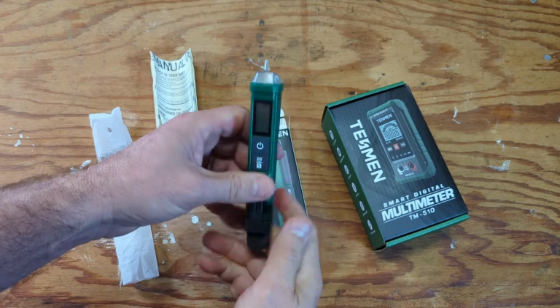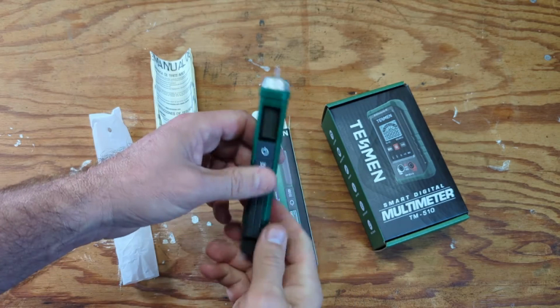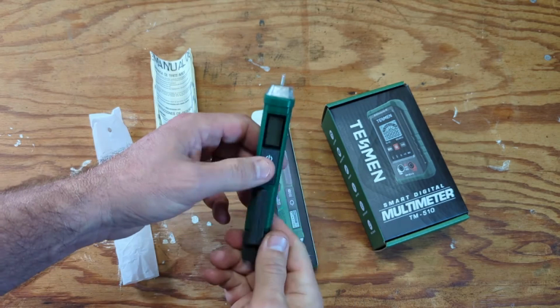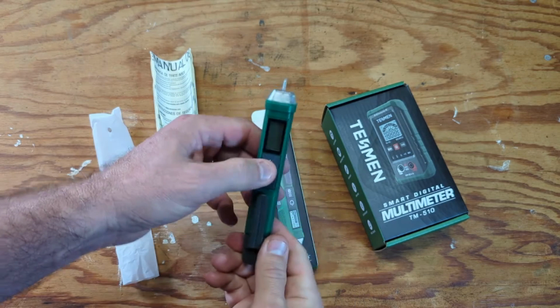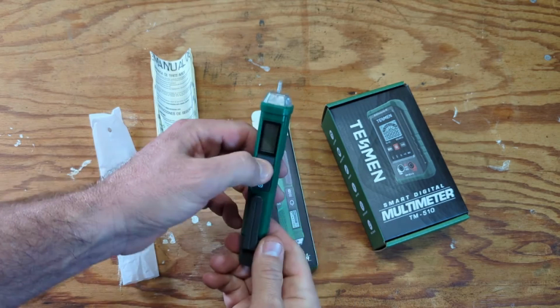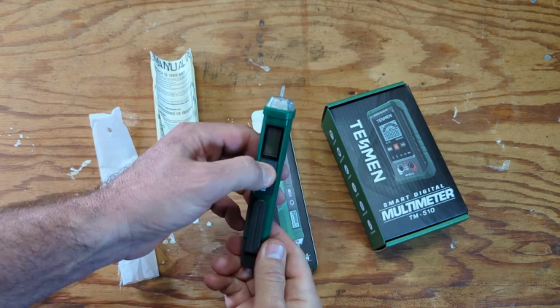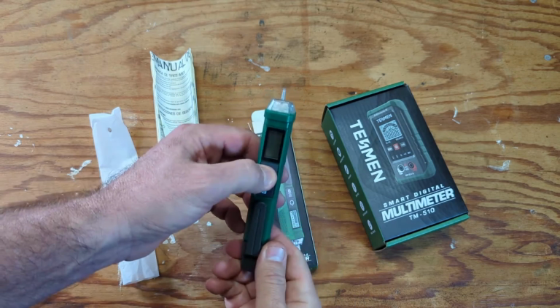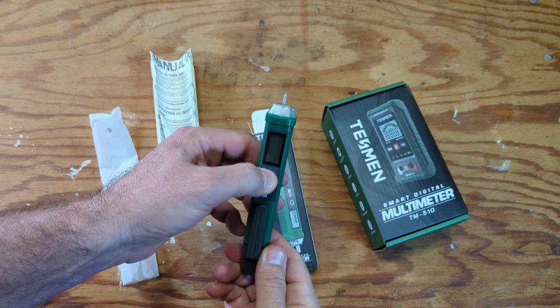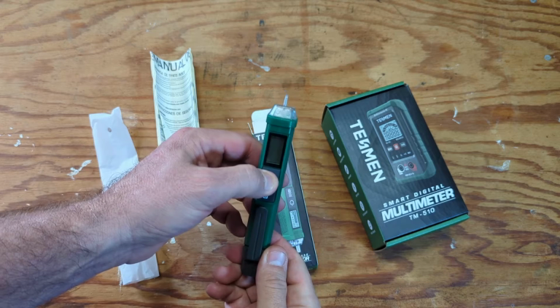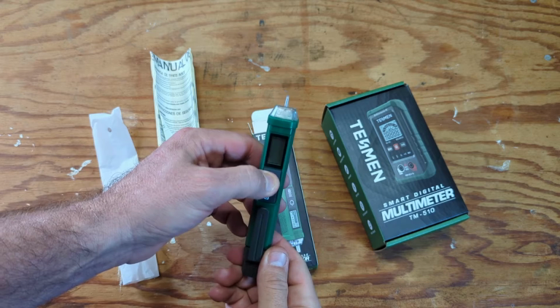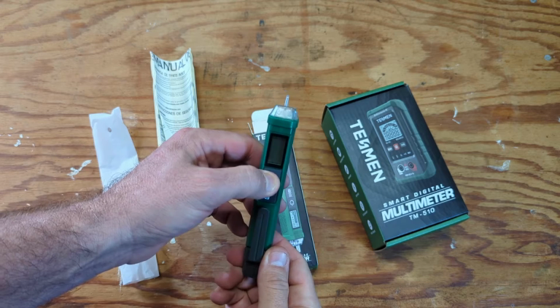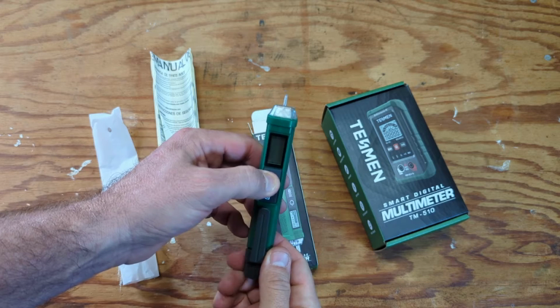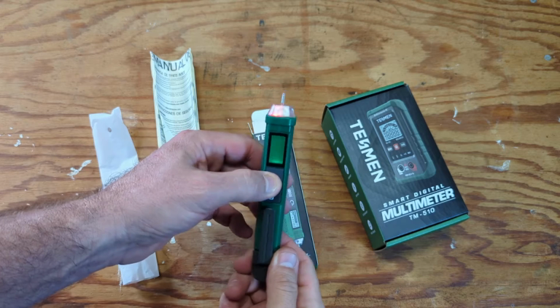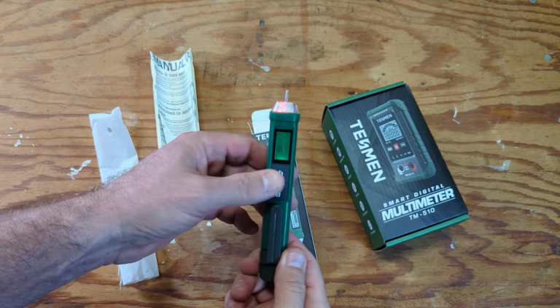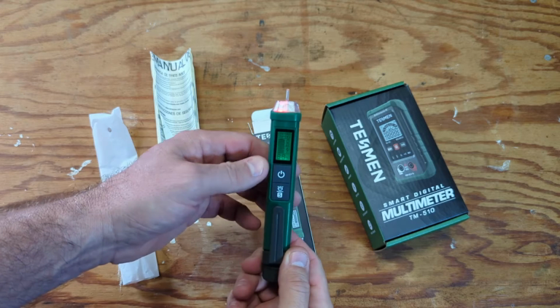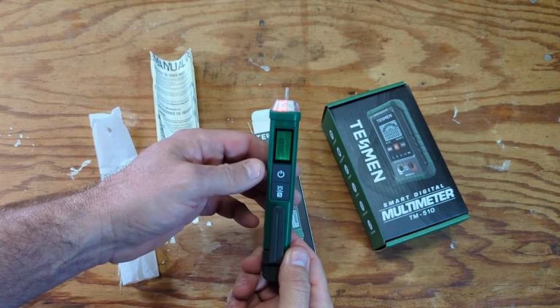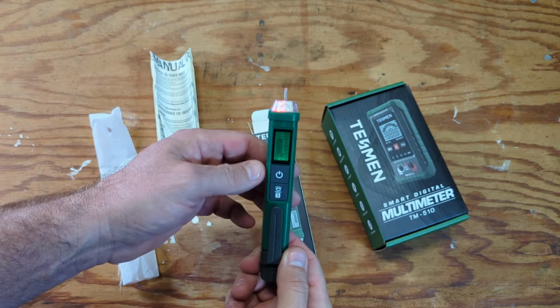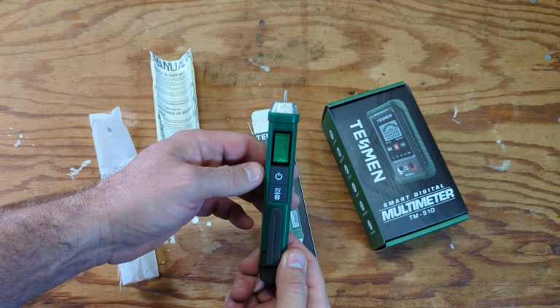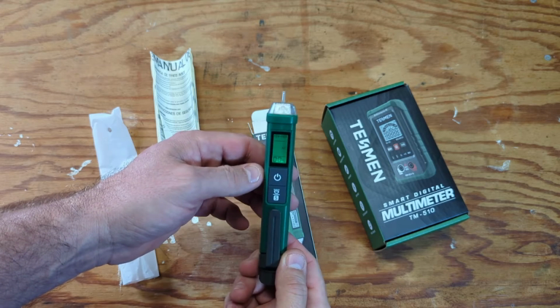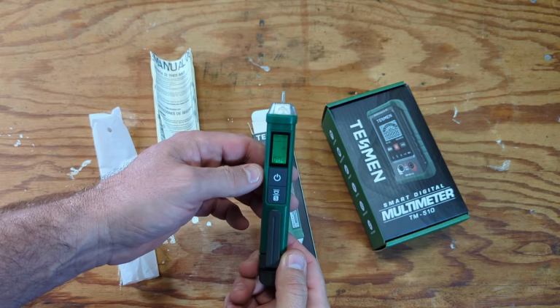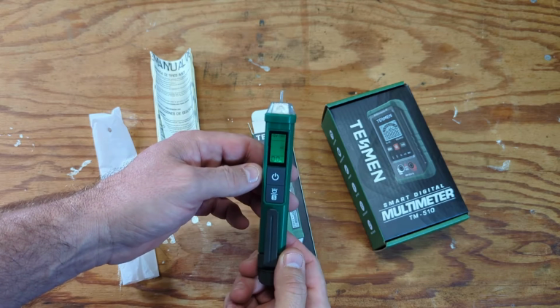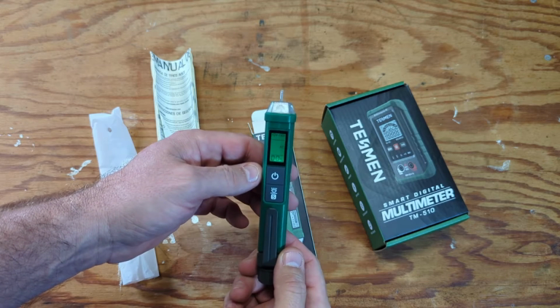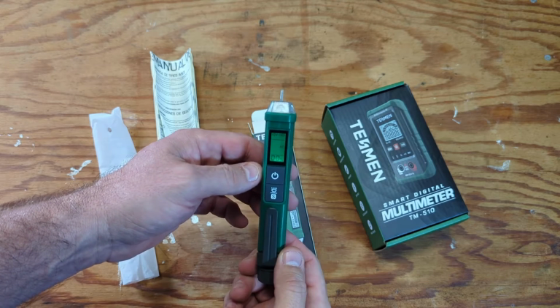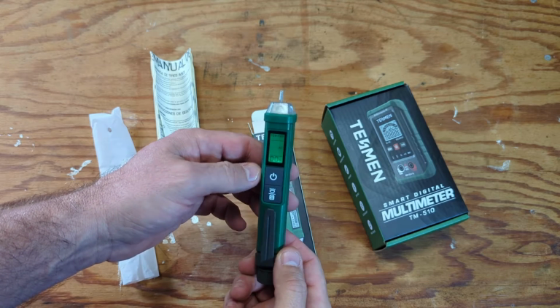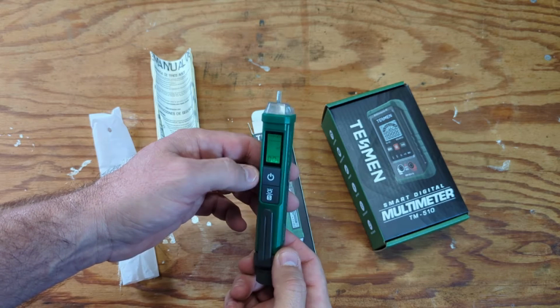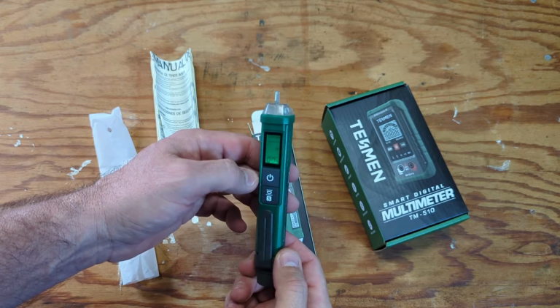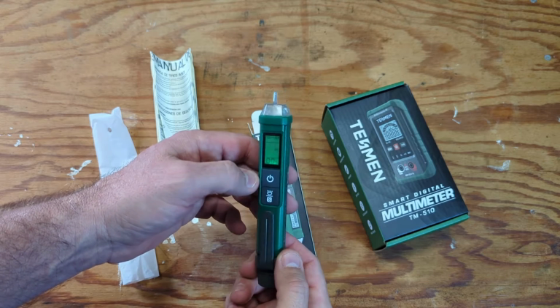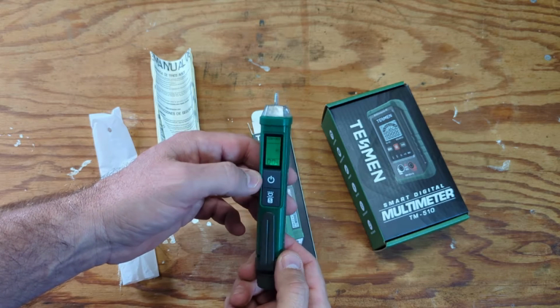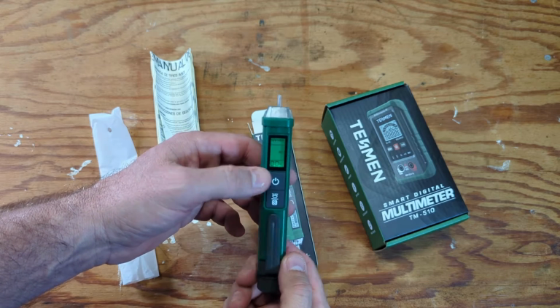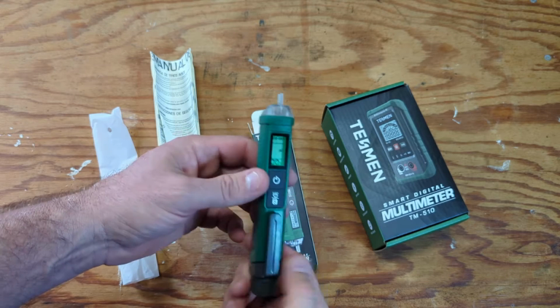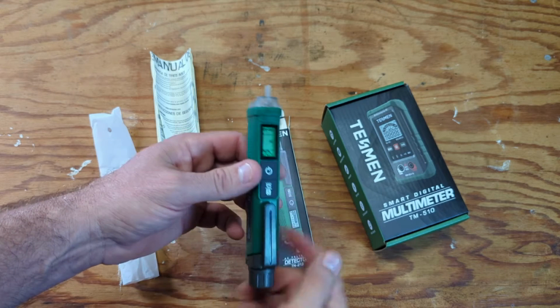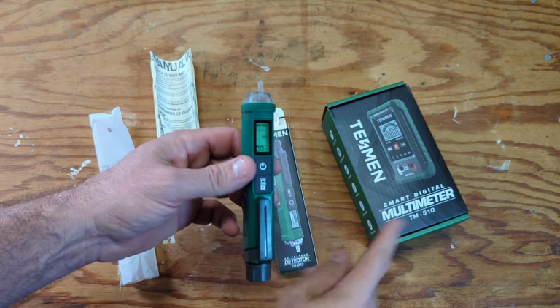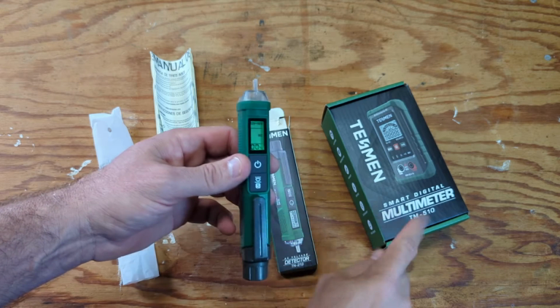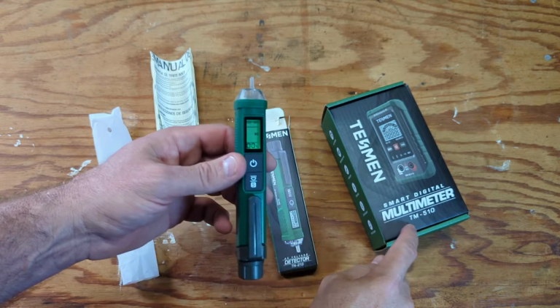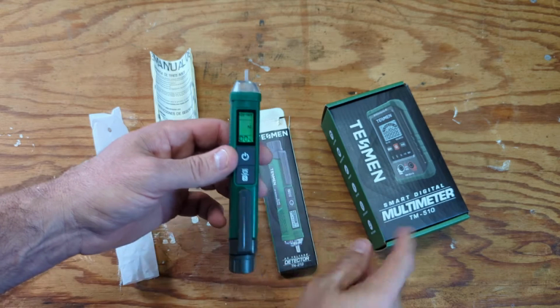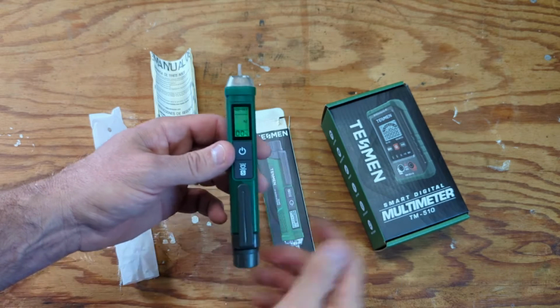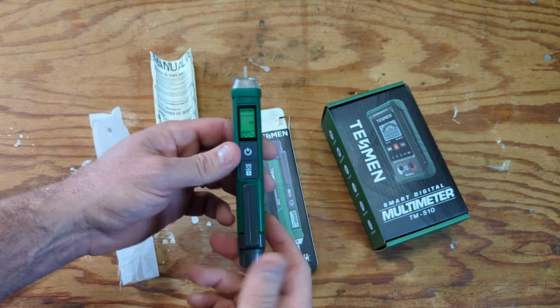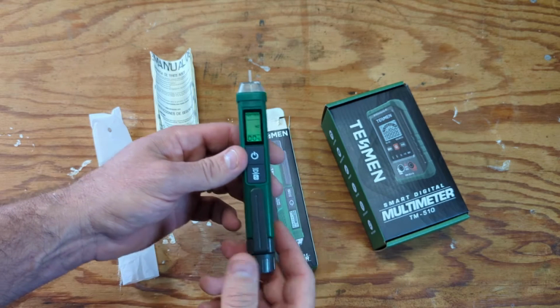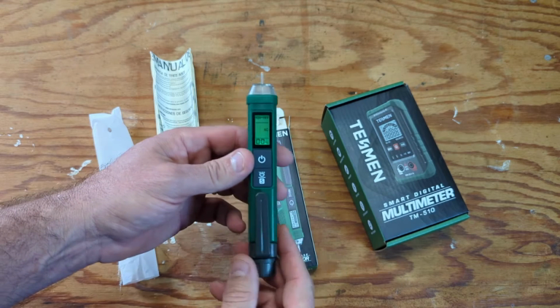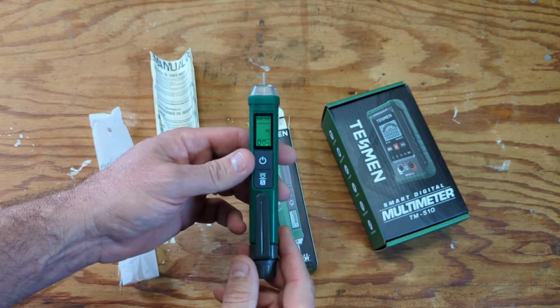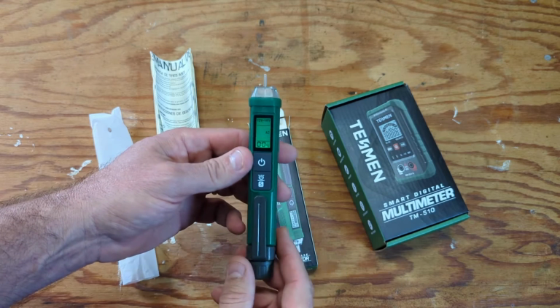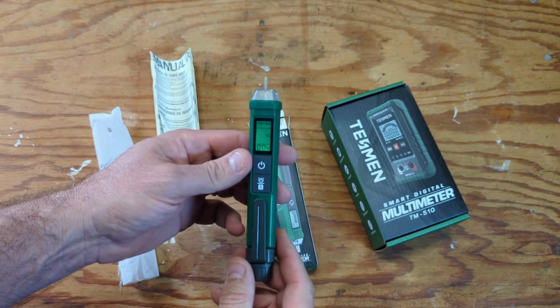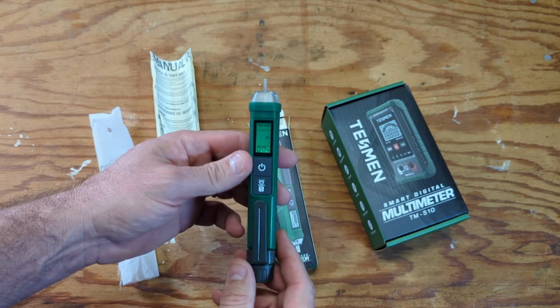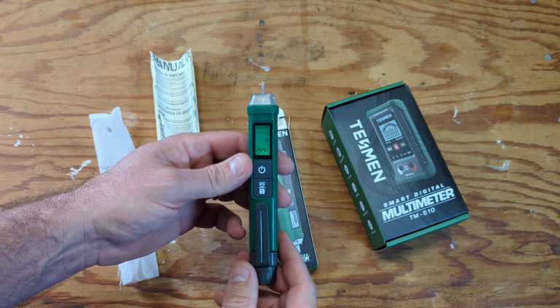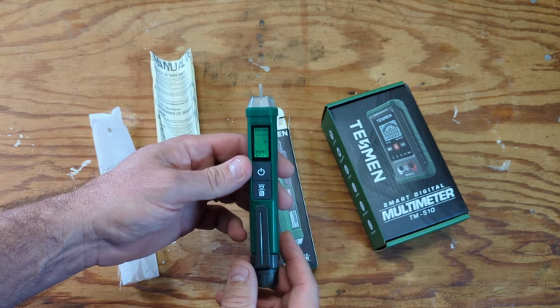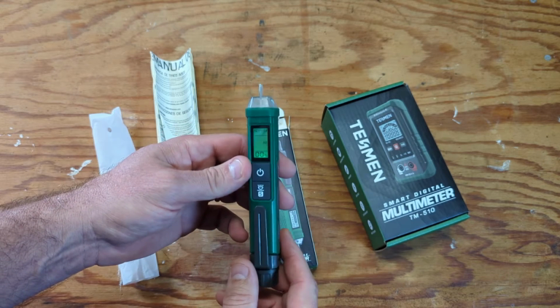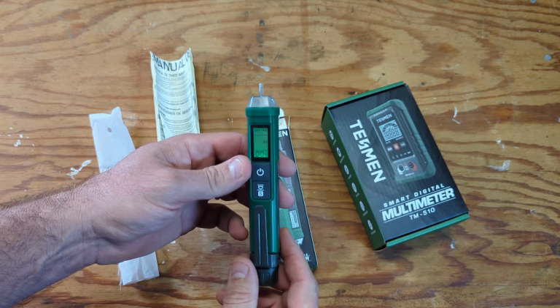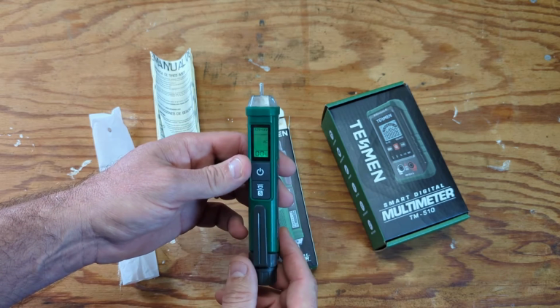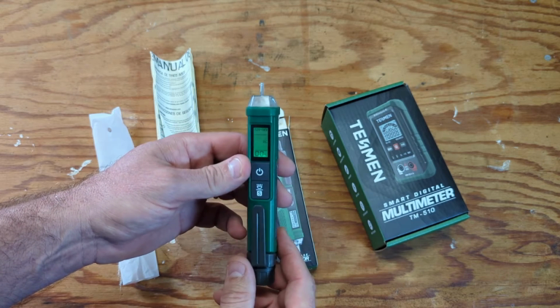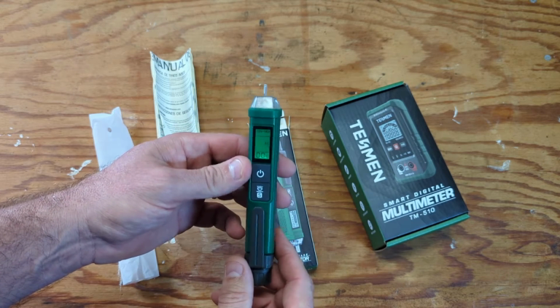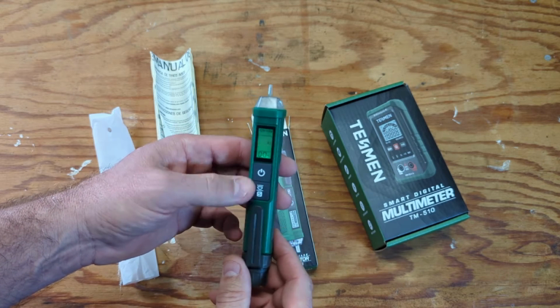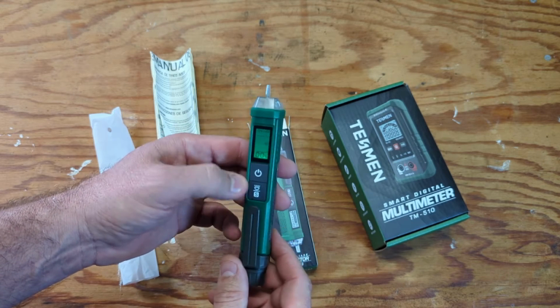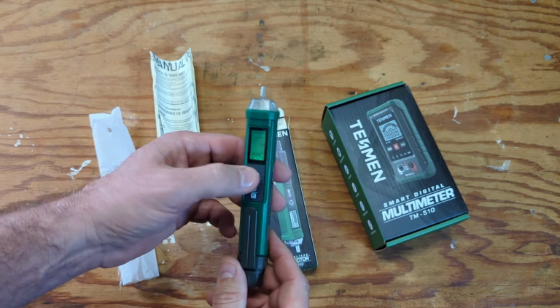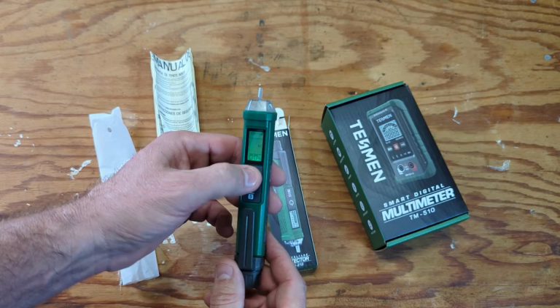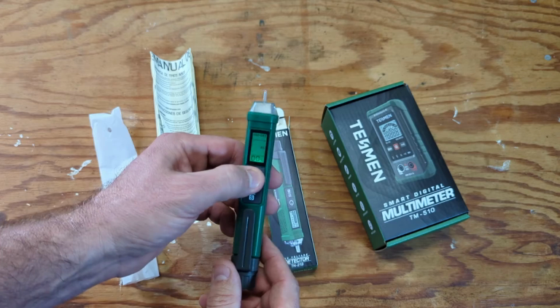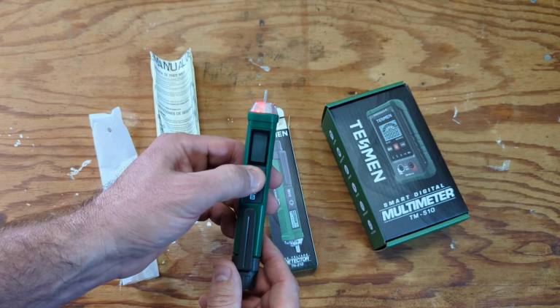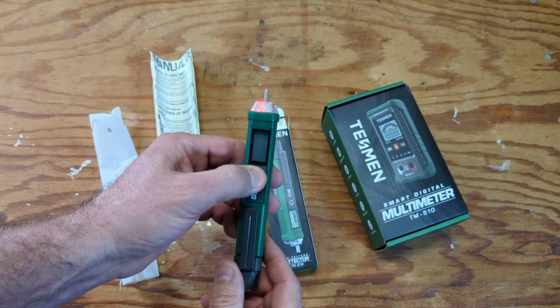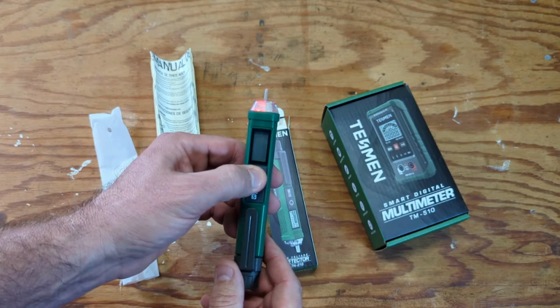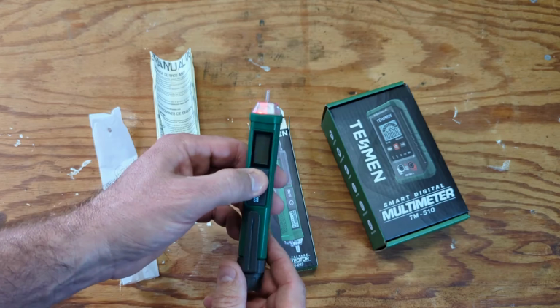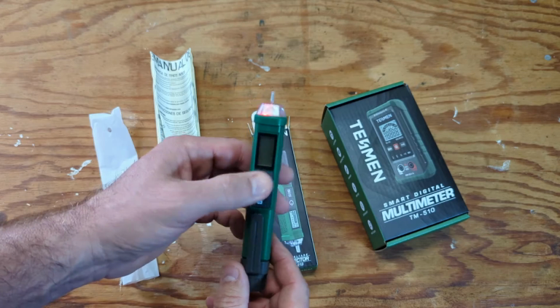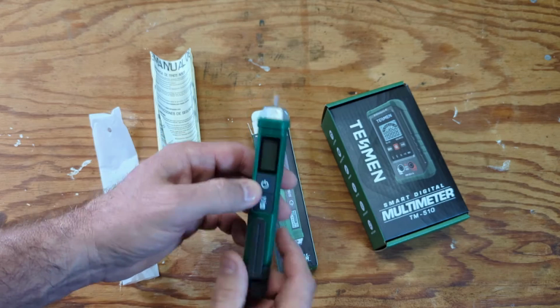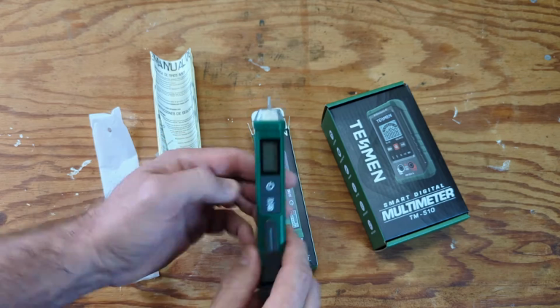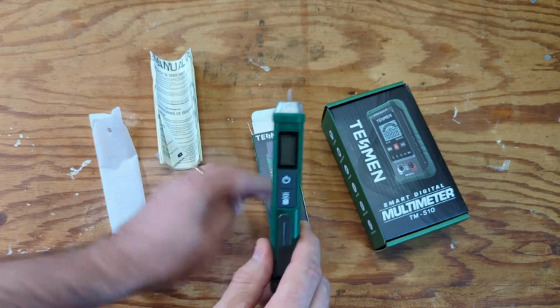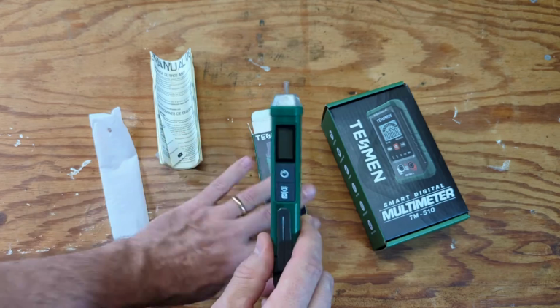Let's turn it on before we get started. But I'm actually going to cover the multimeter unboxing next, so let's turn it off for now.